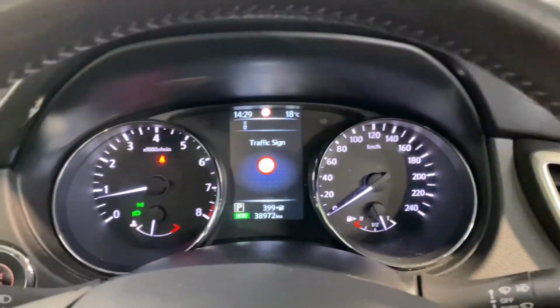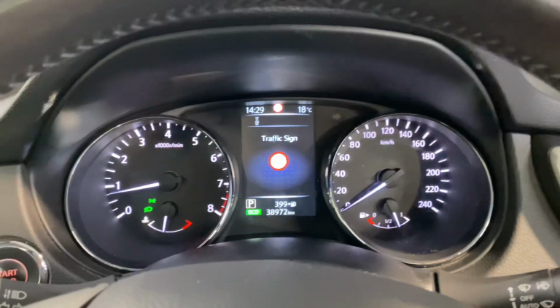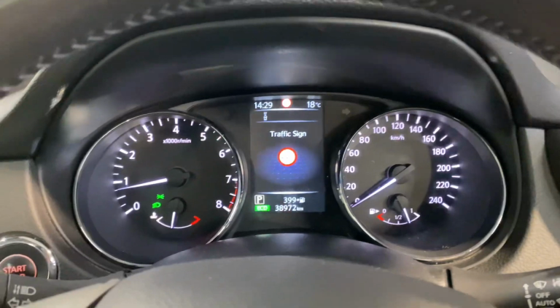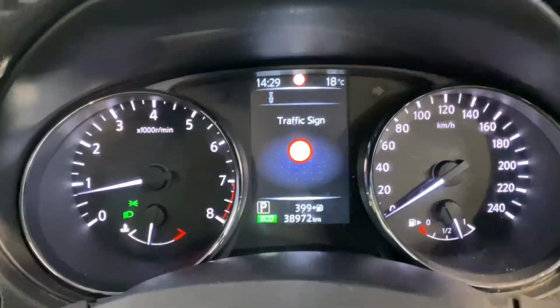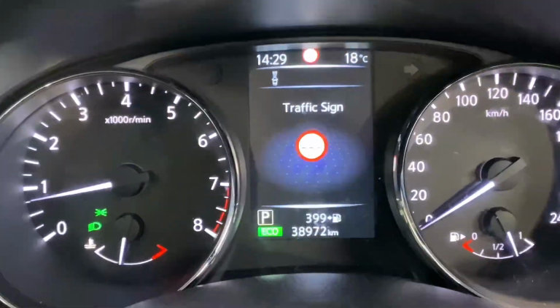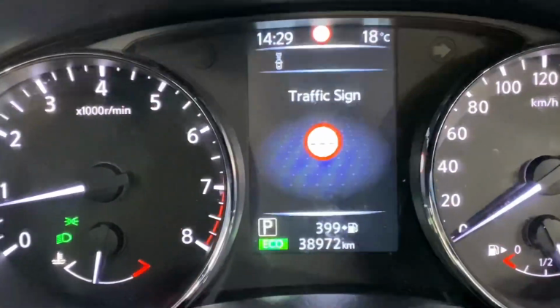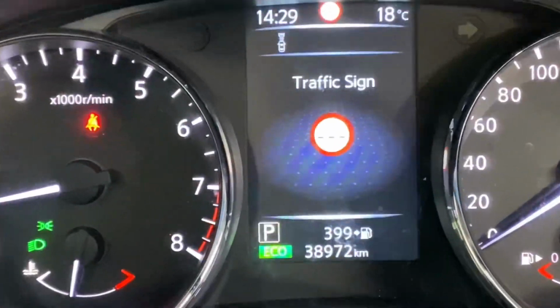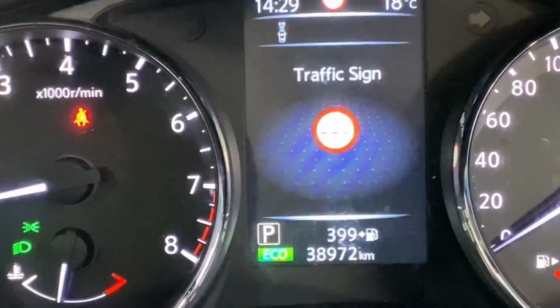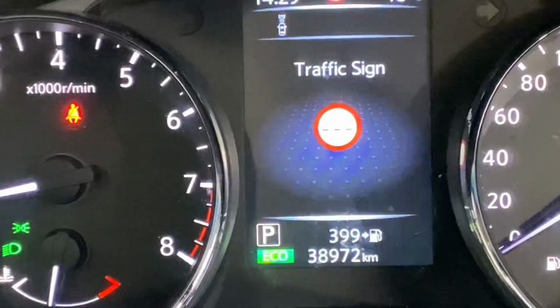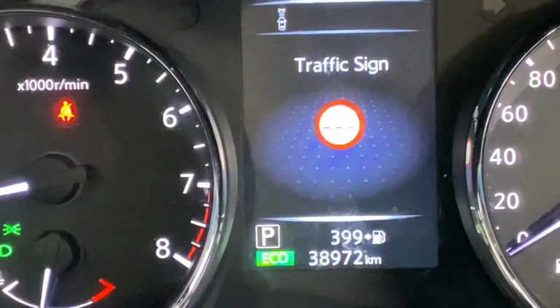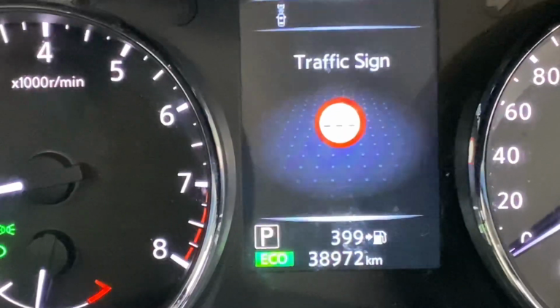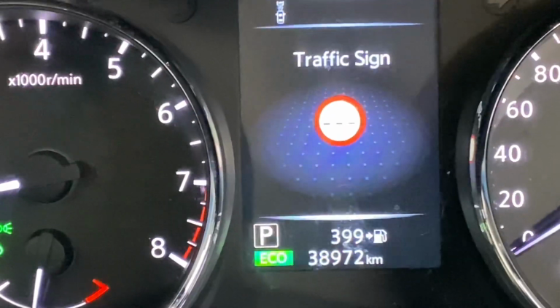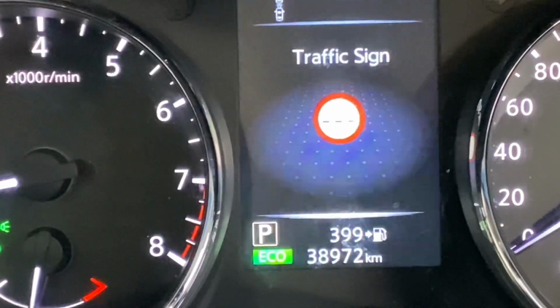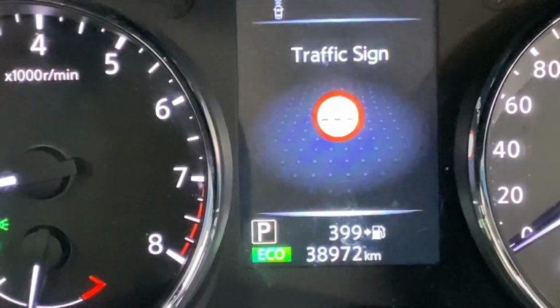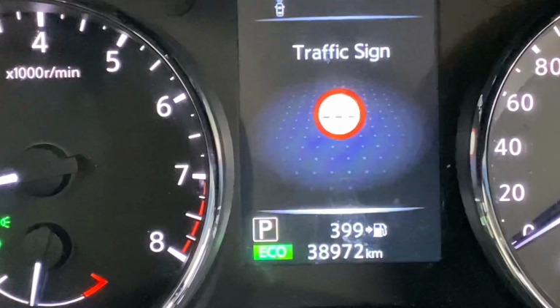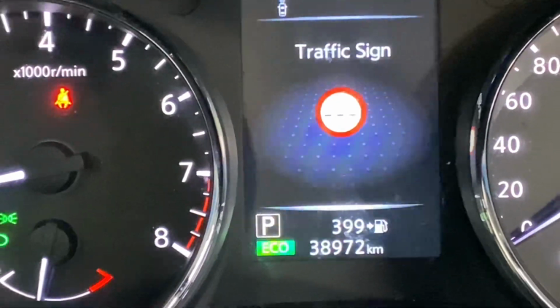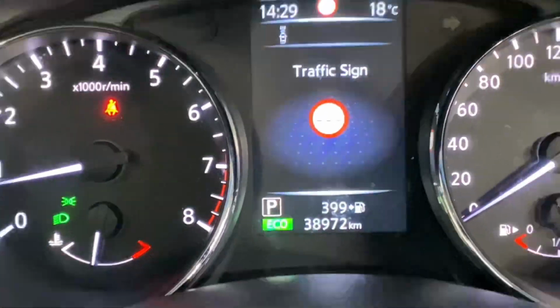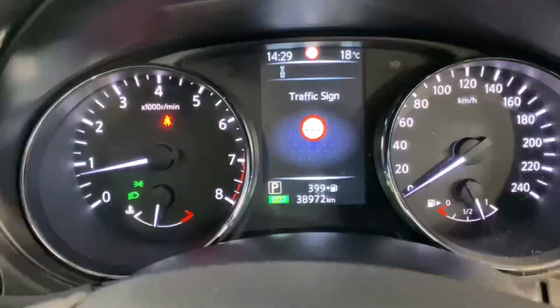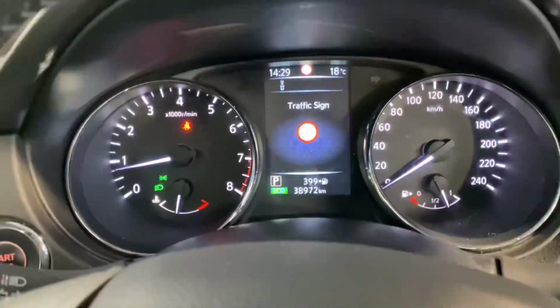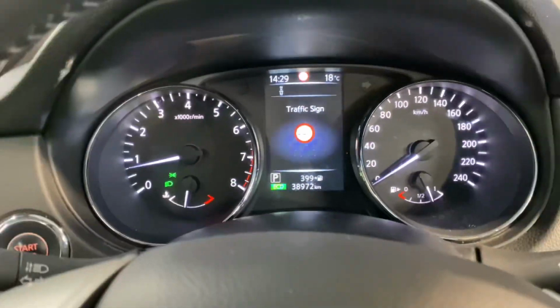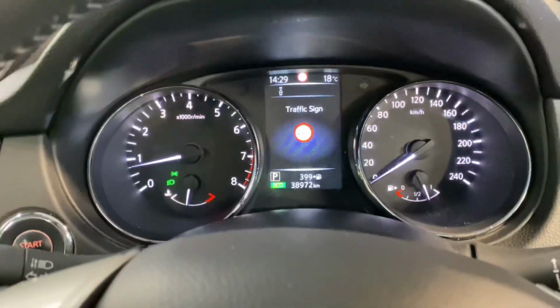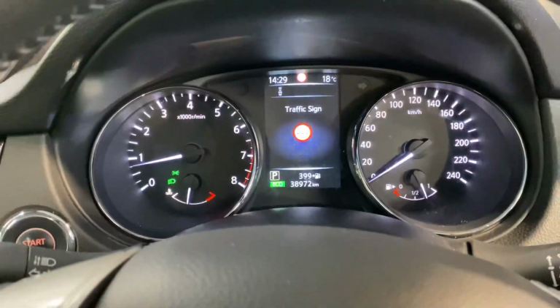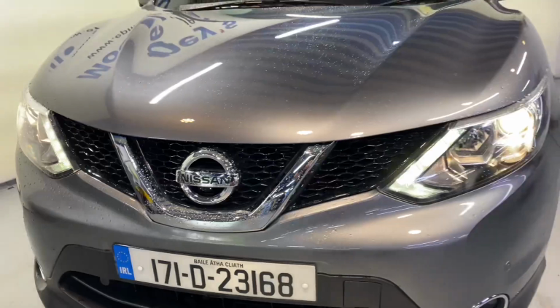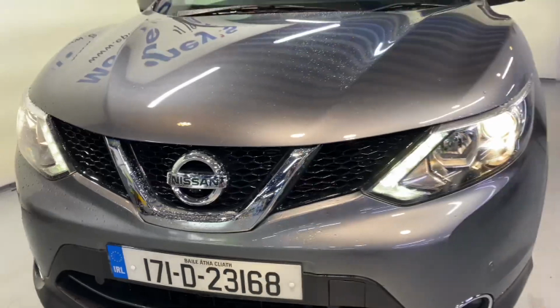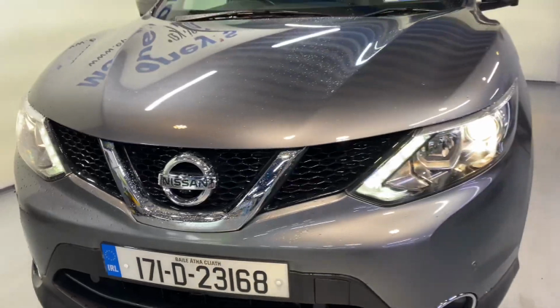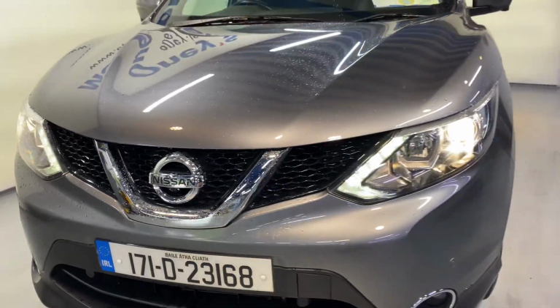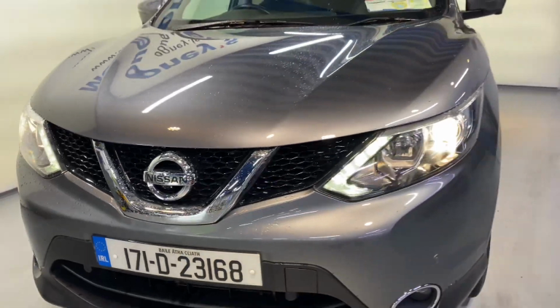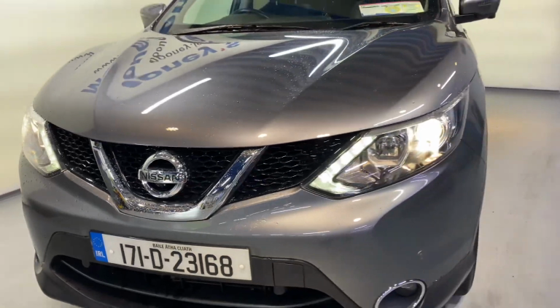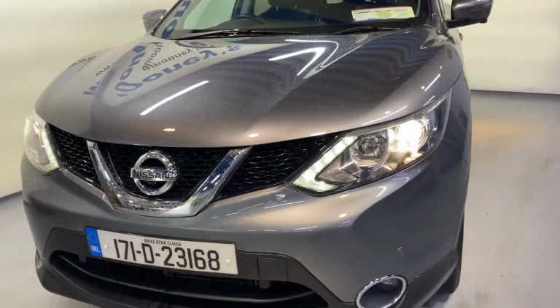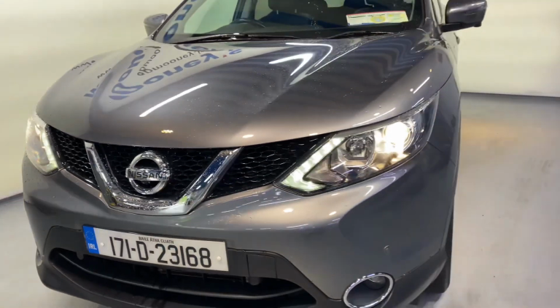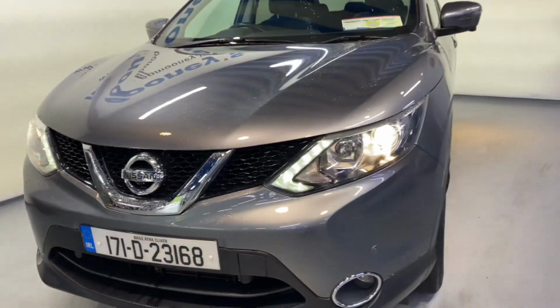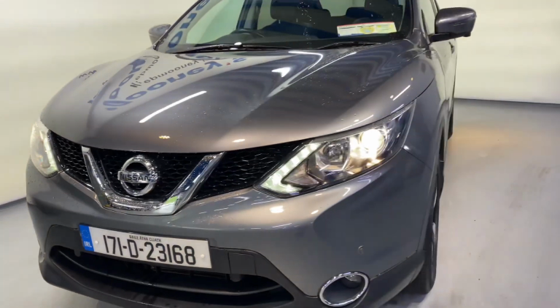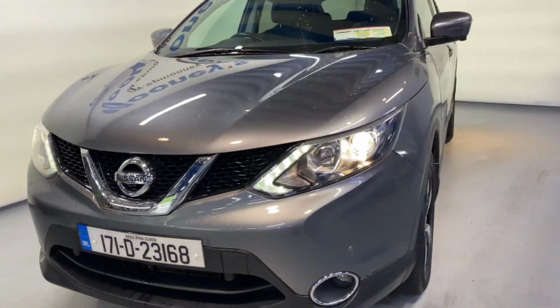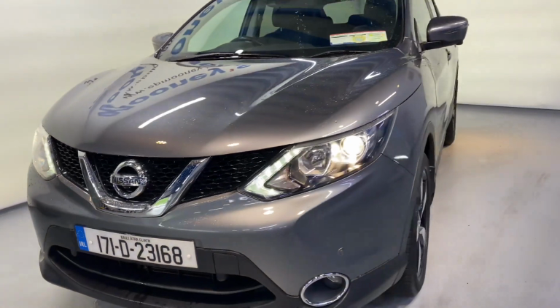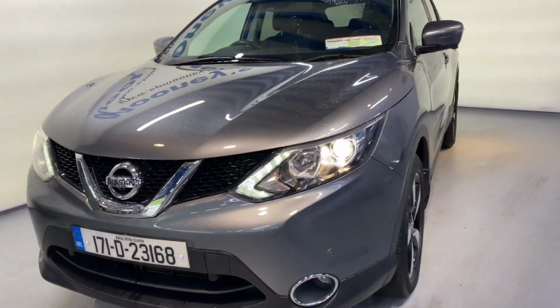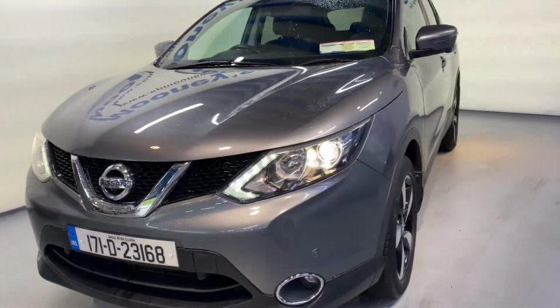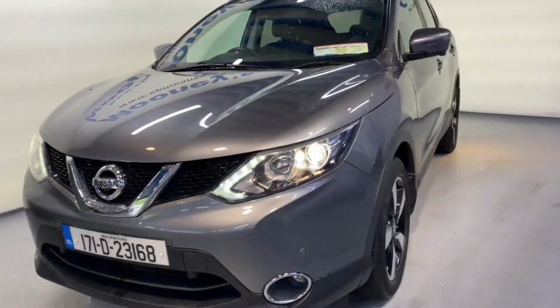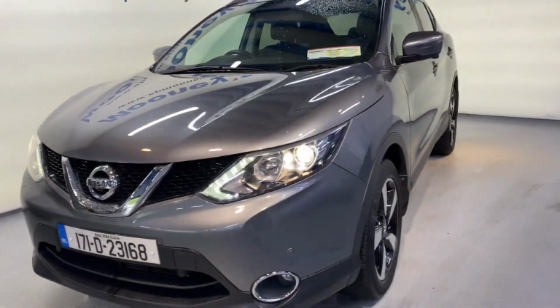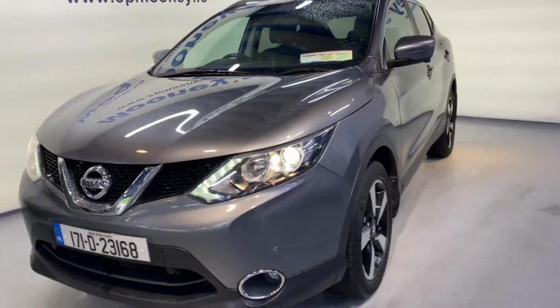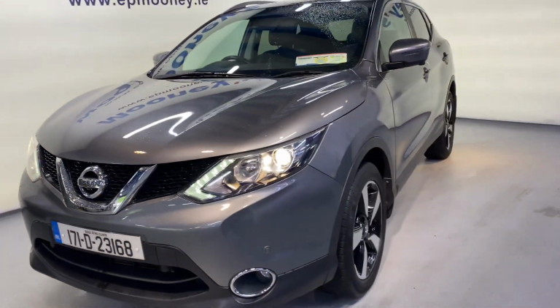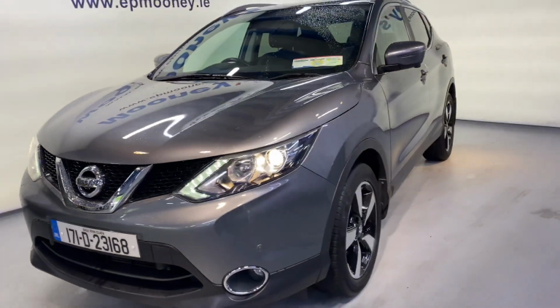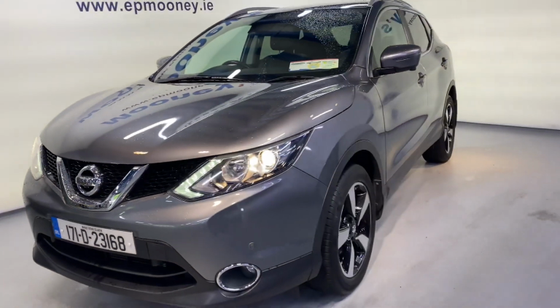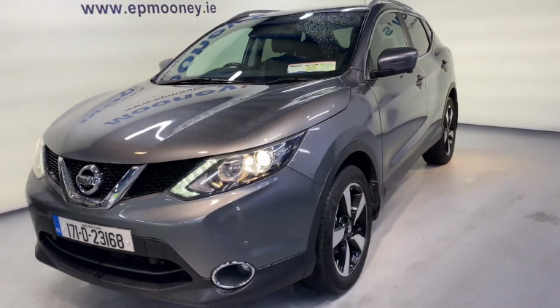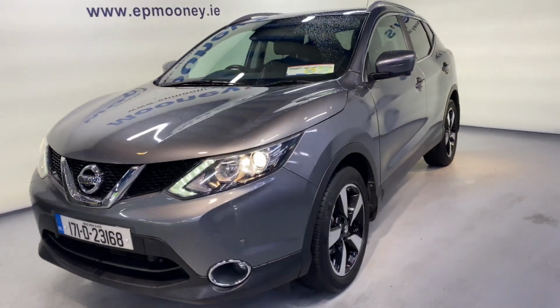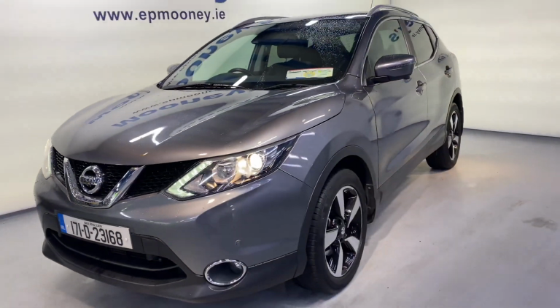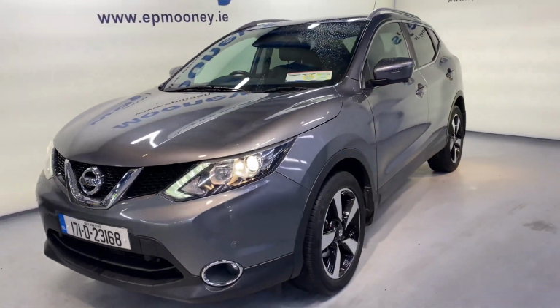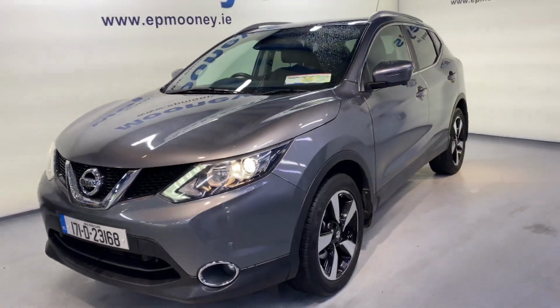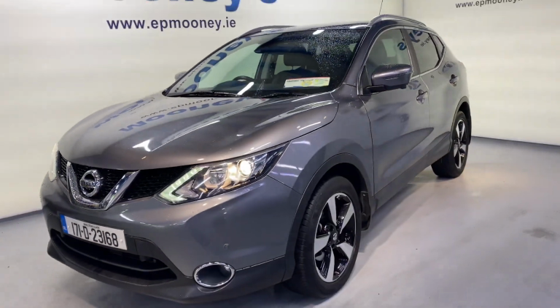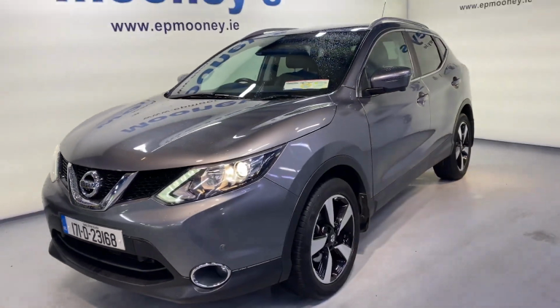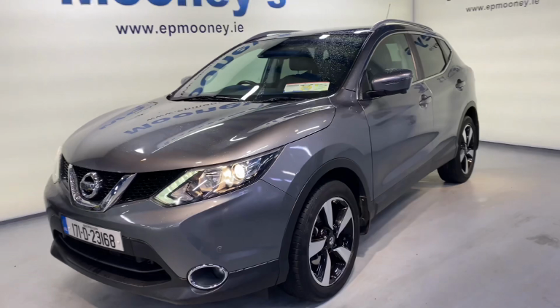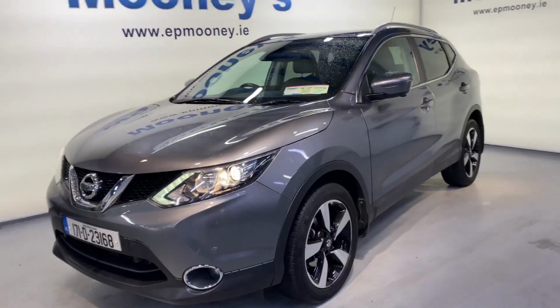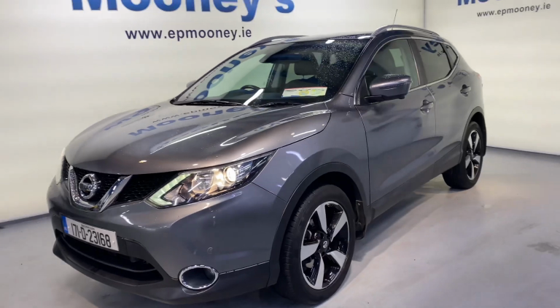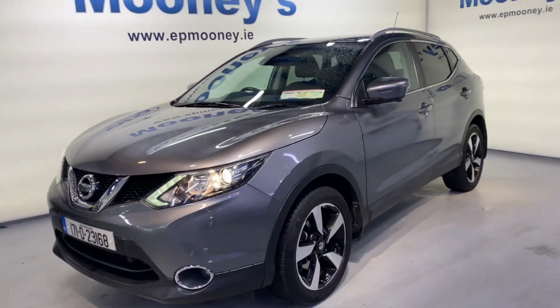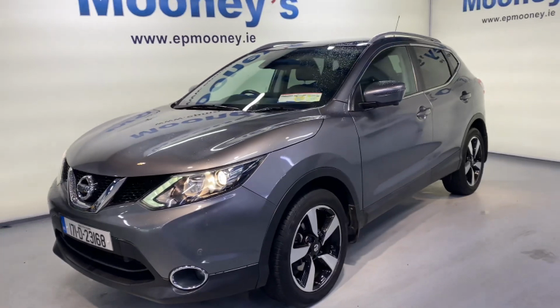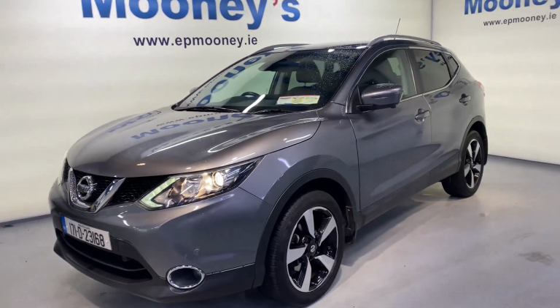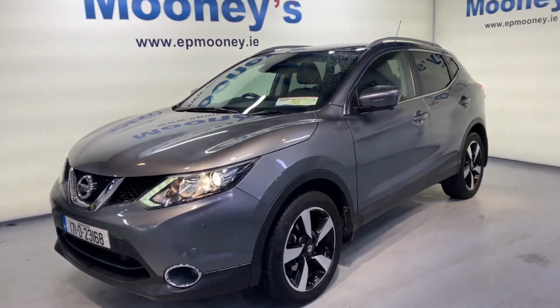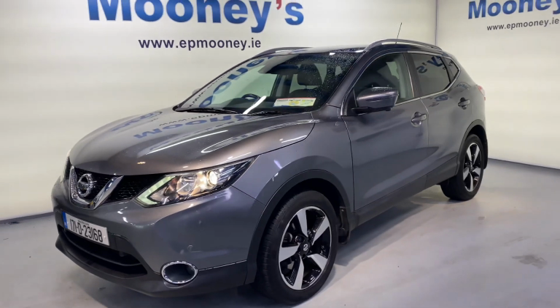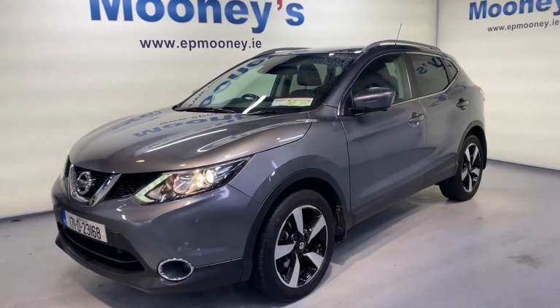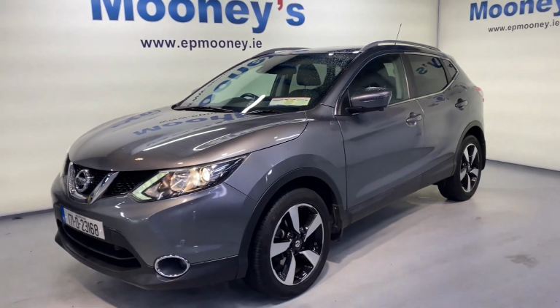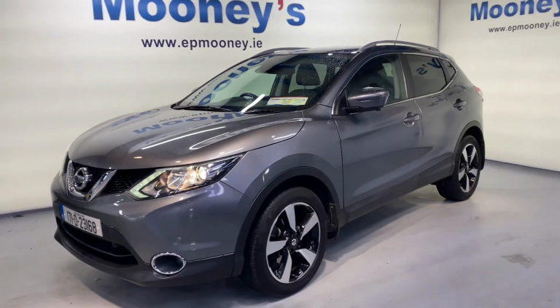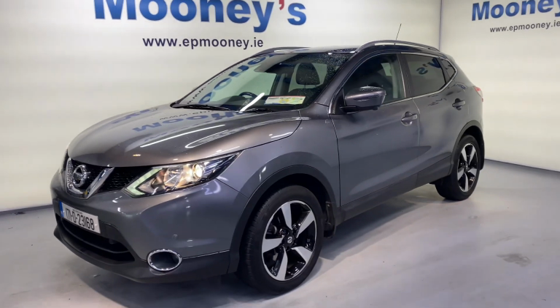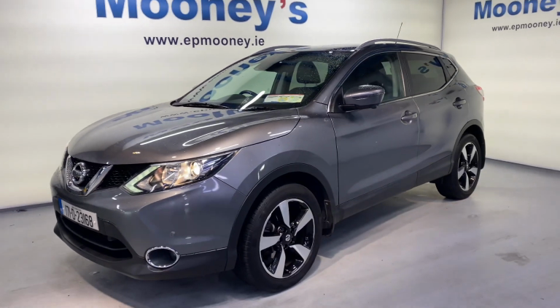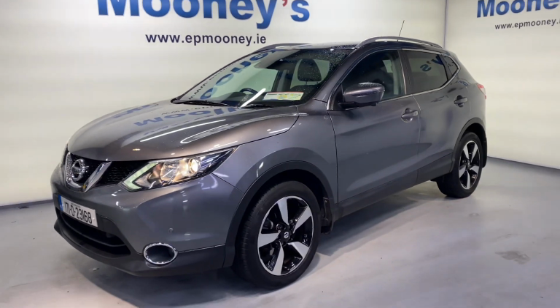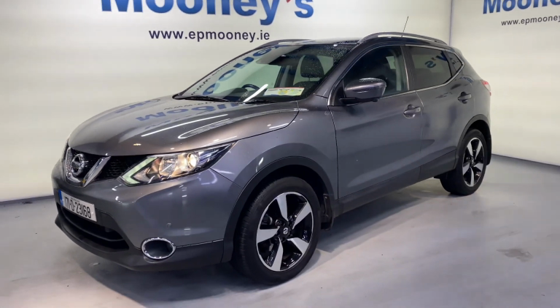All of this is coming as standard and there's low mileage as well — 38,000 kilometres — coming with a Mooney's warranty.